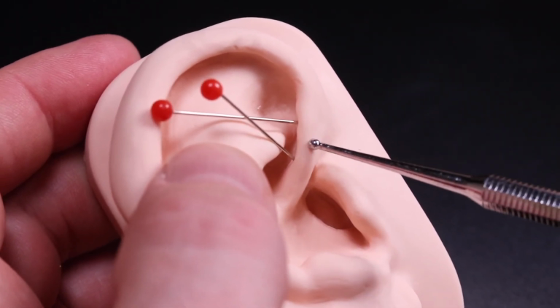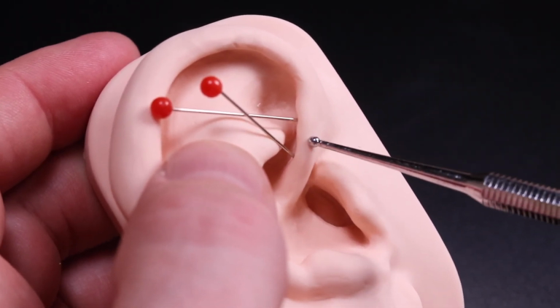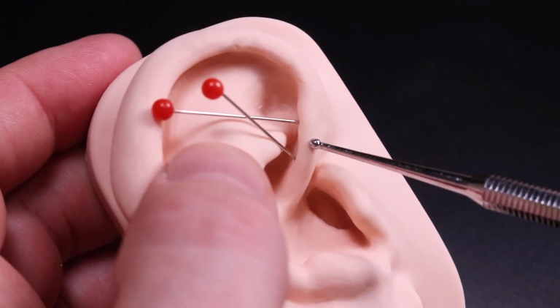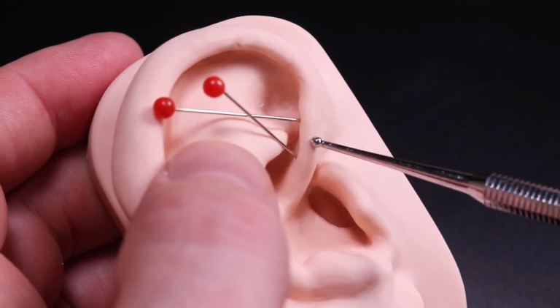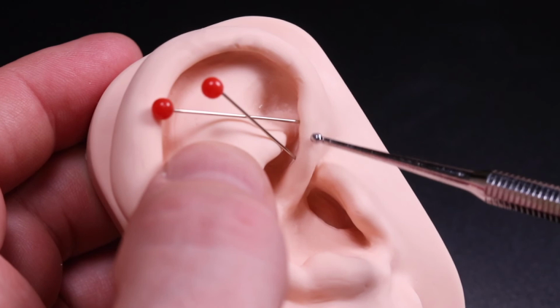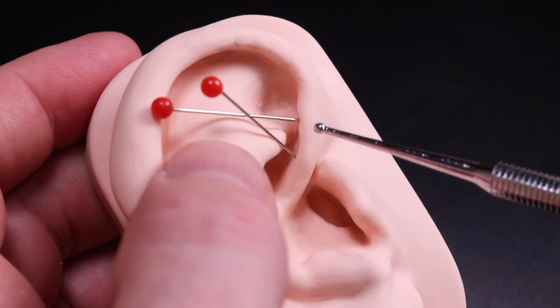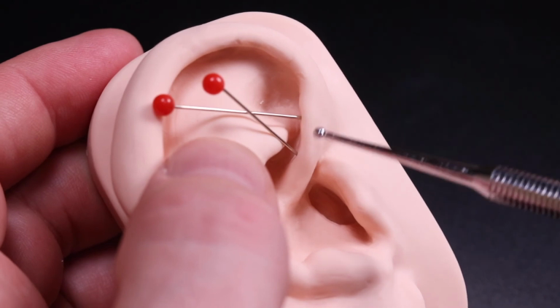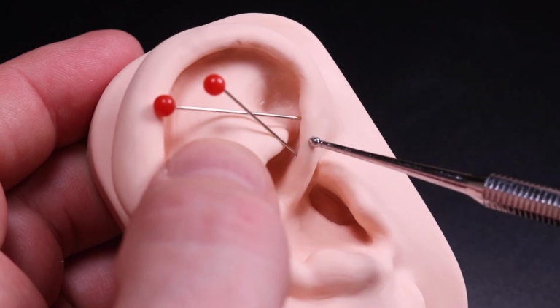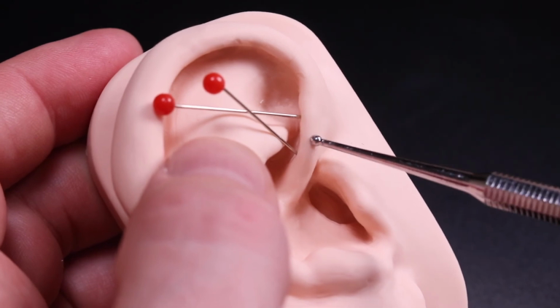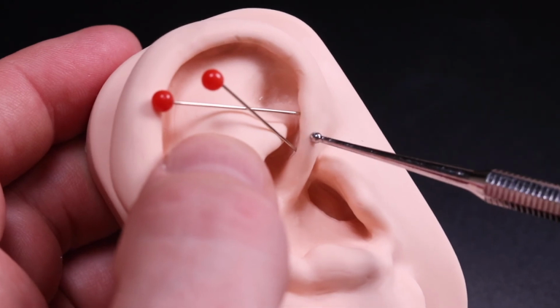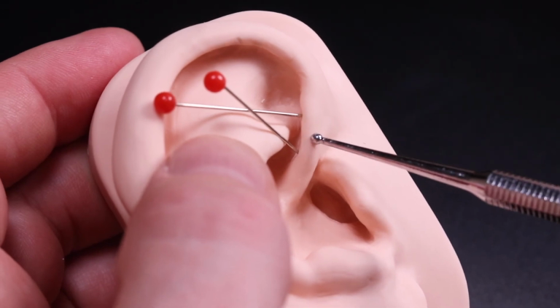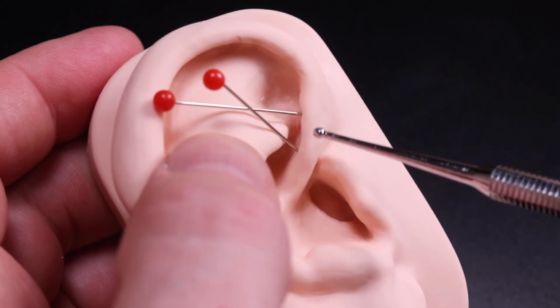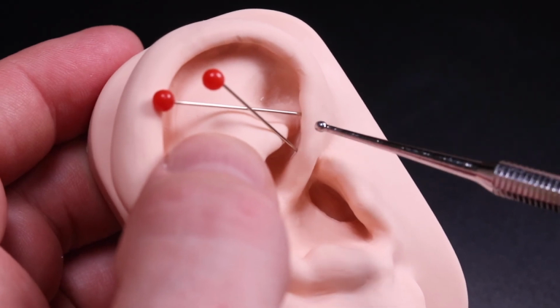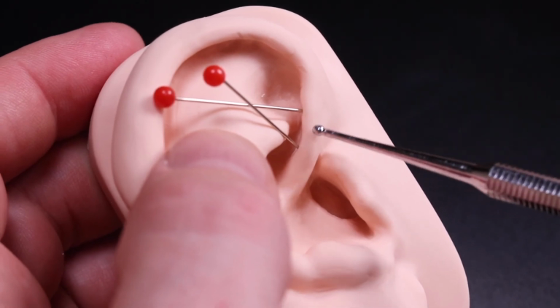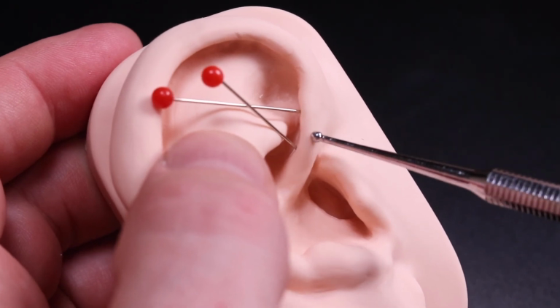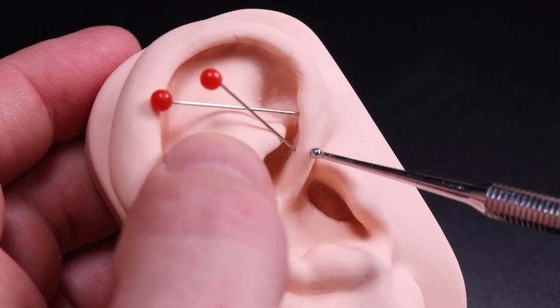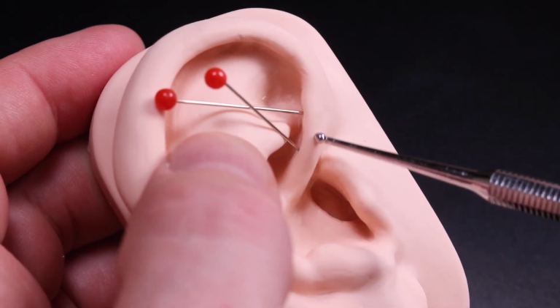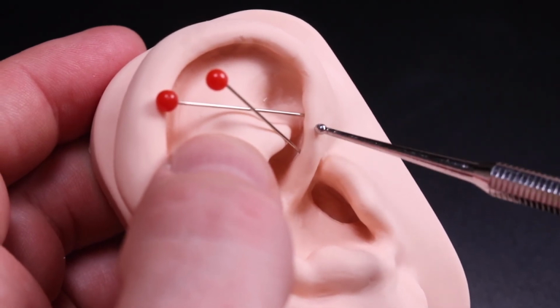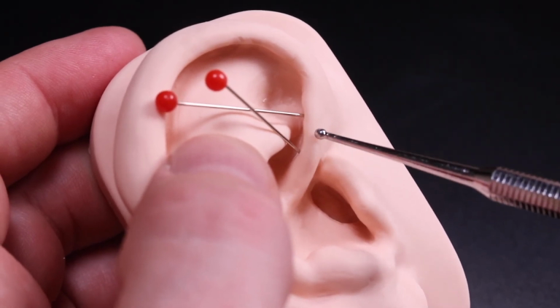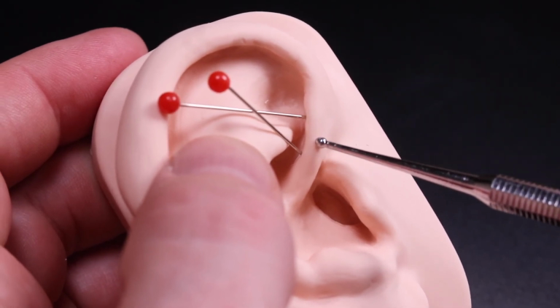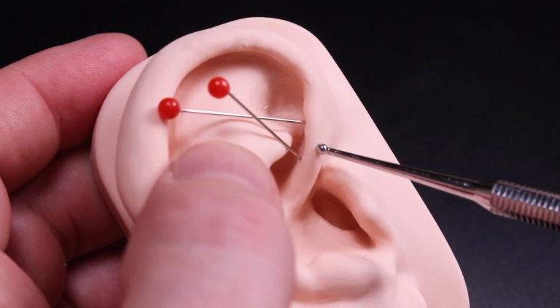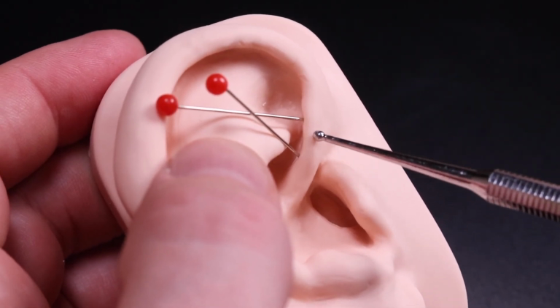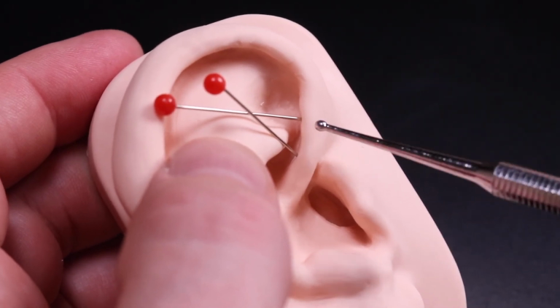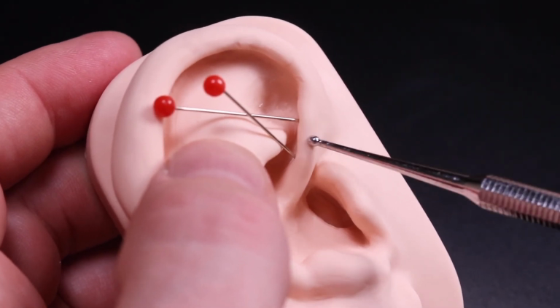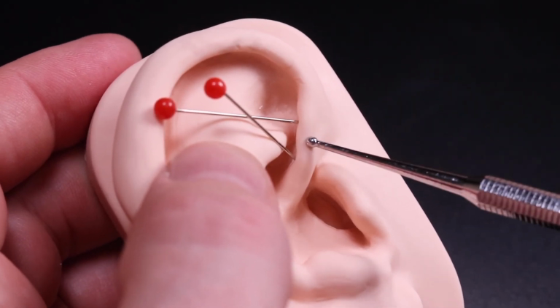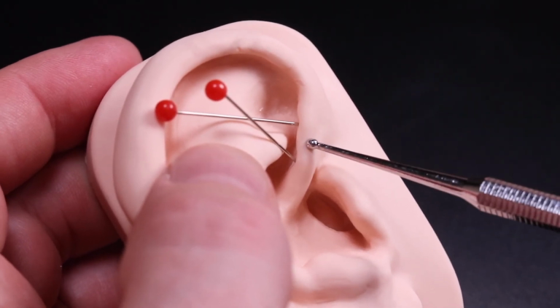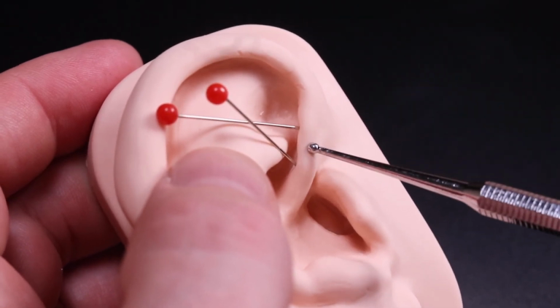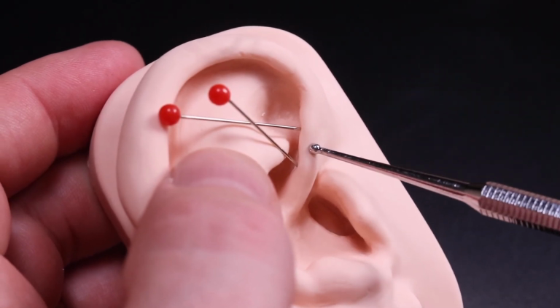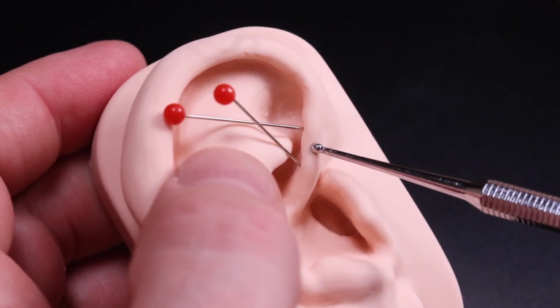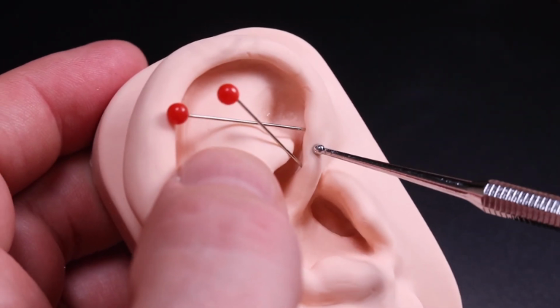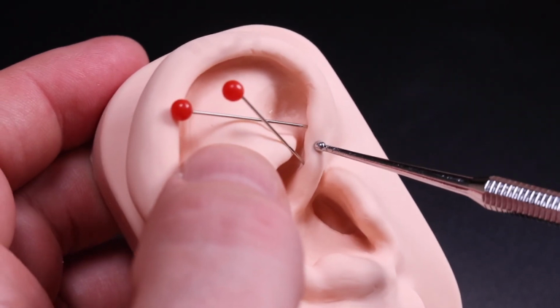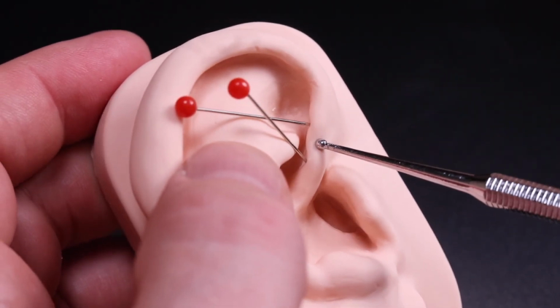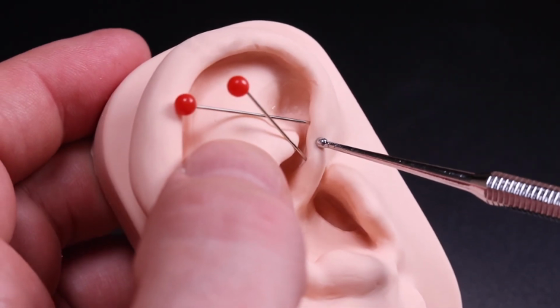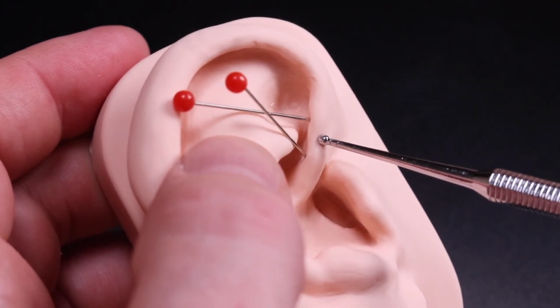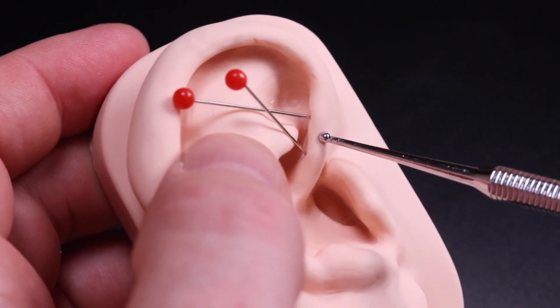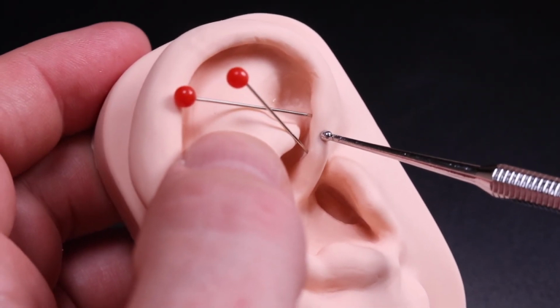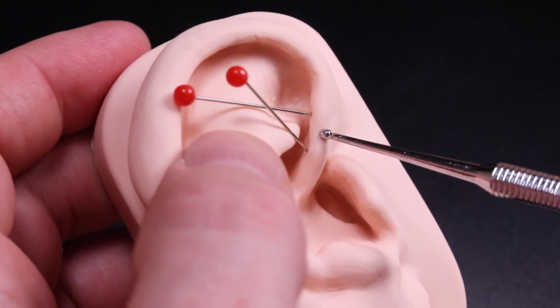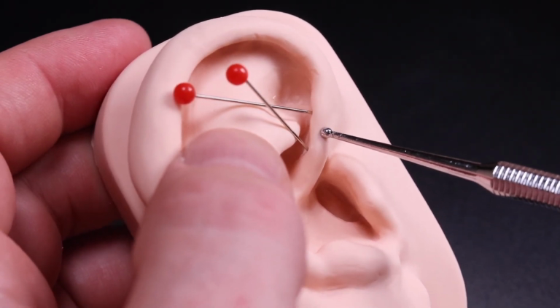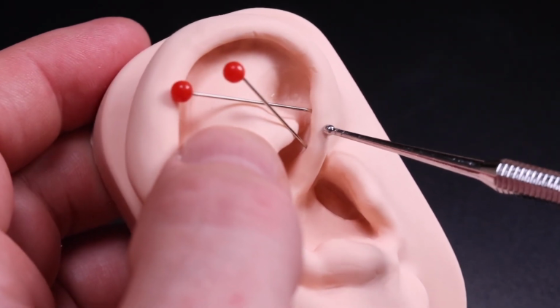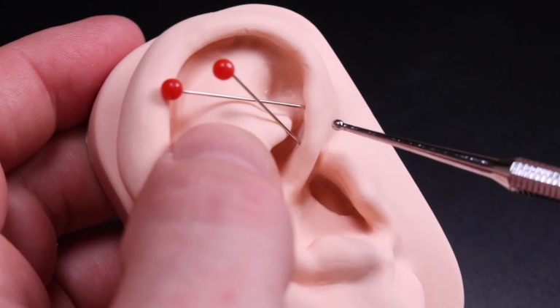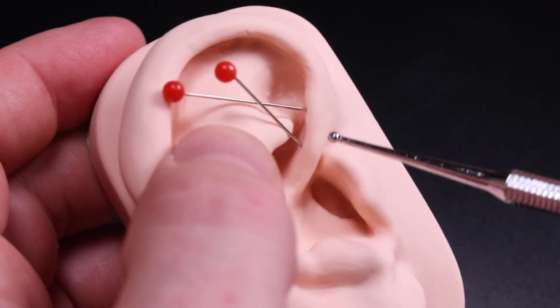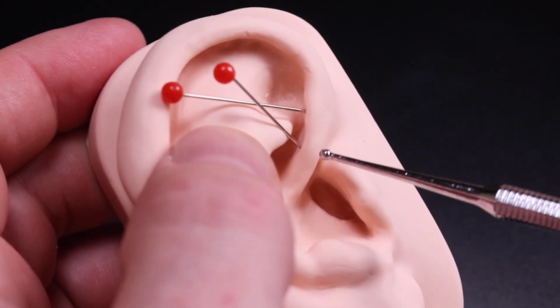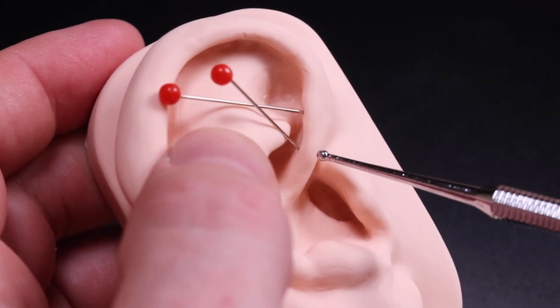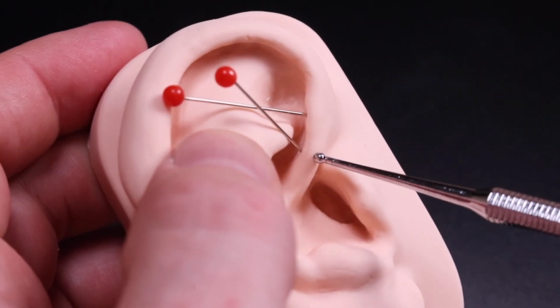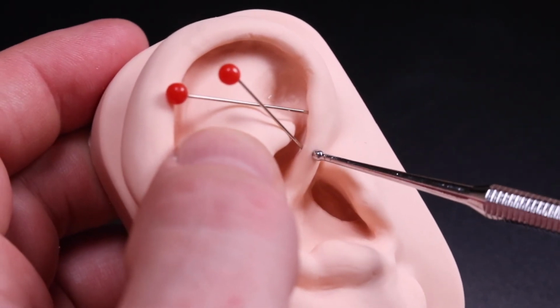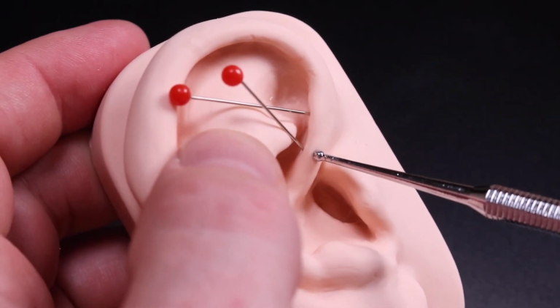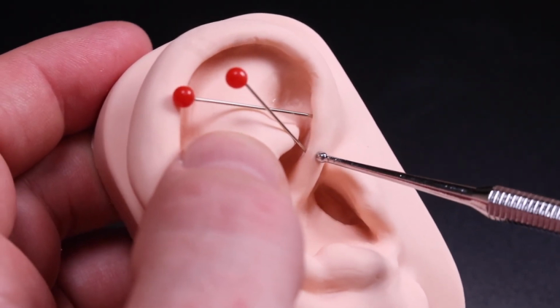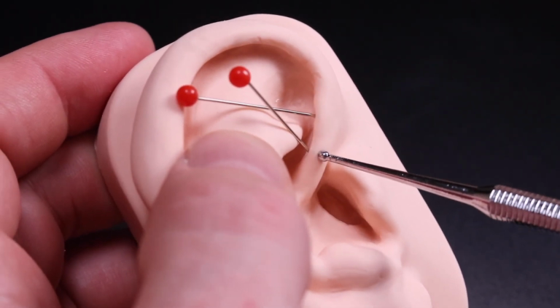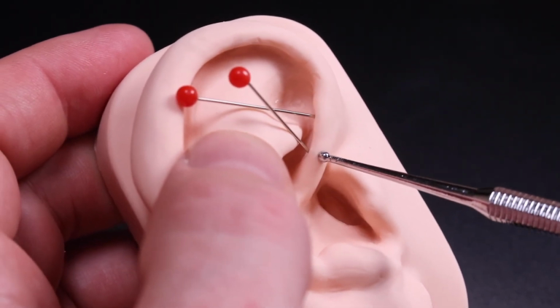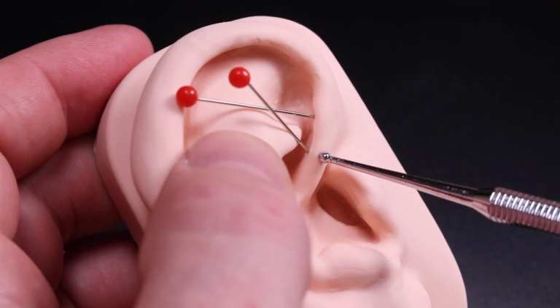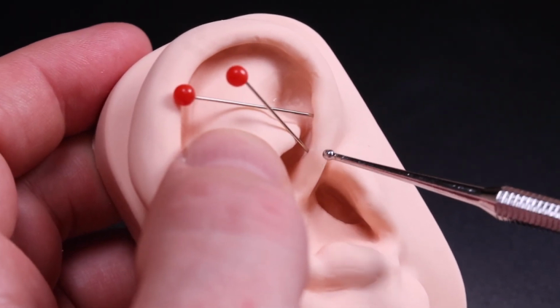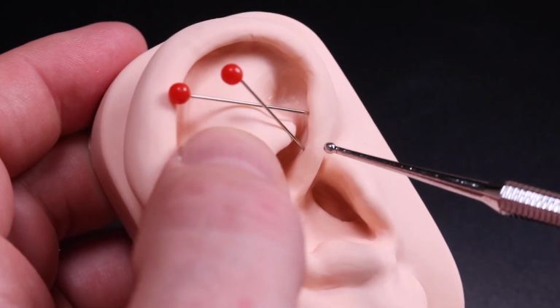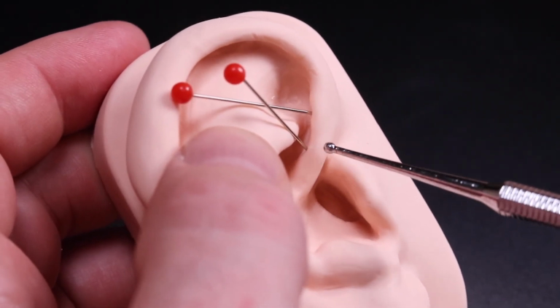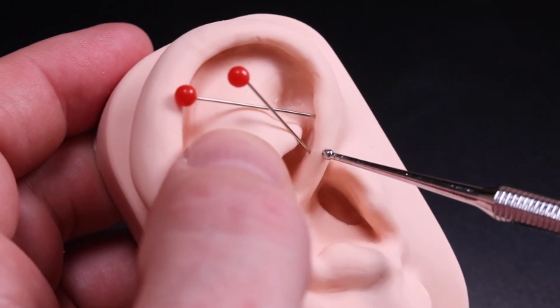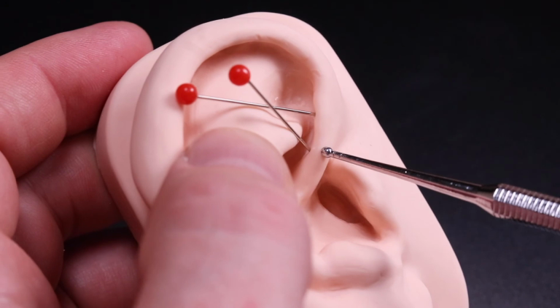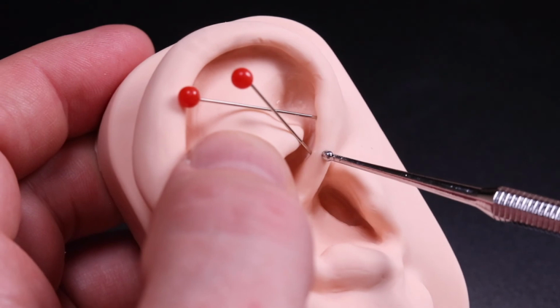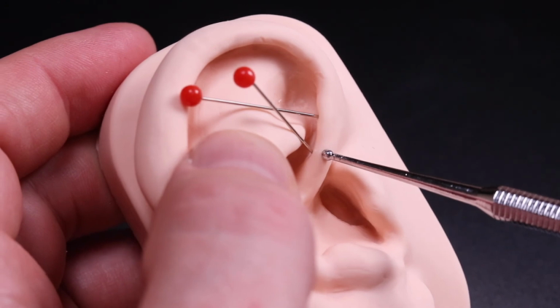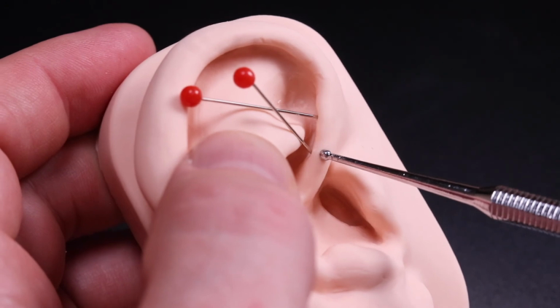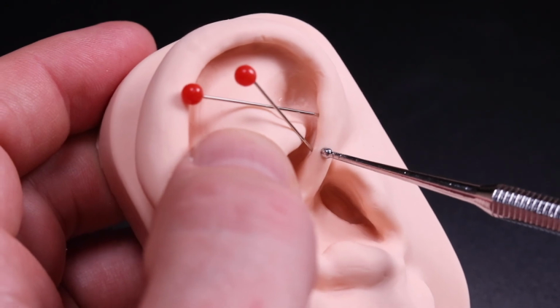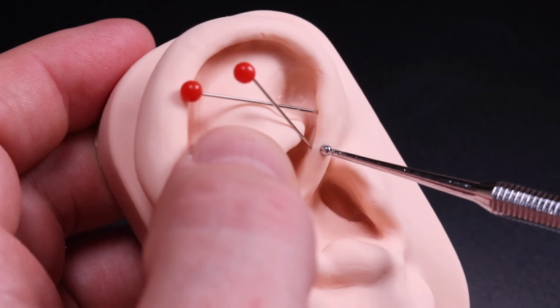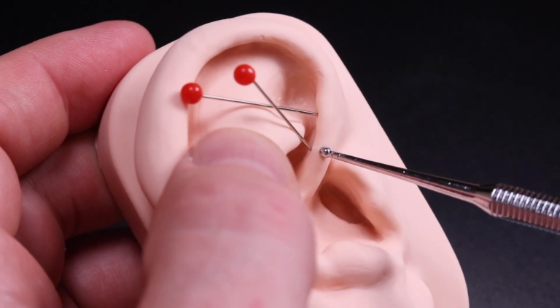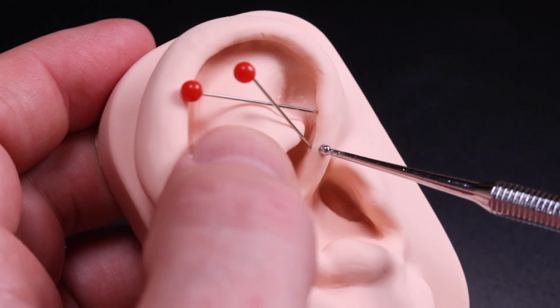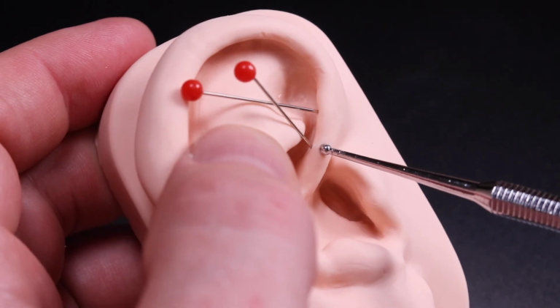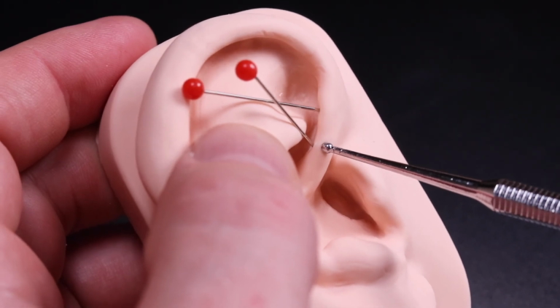On a male, this would be the prostate point, and this of course would be the testes point.